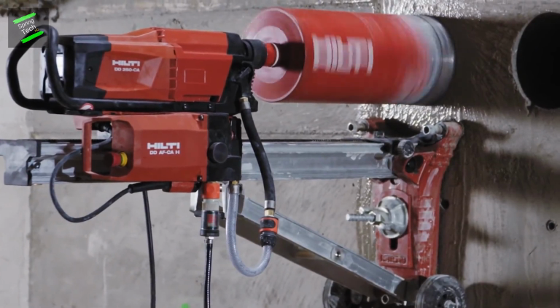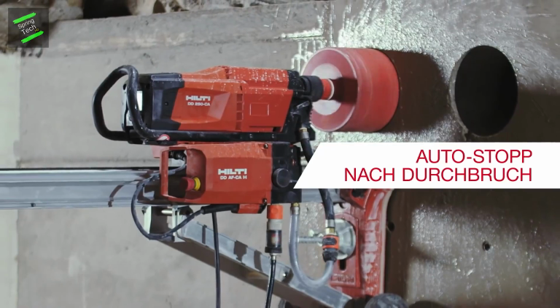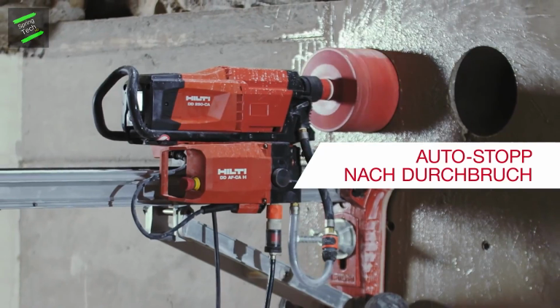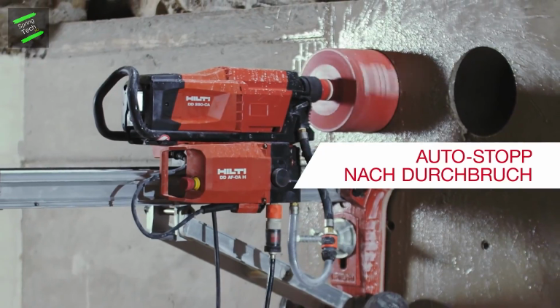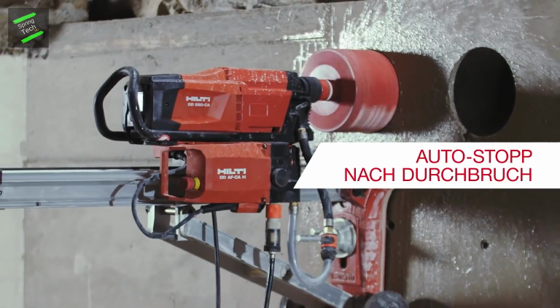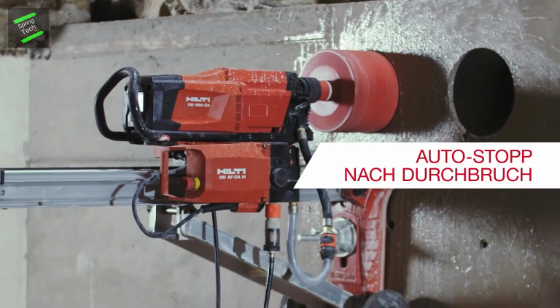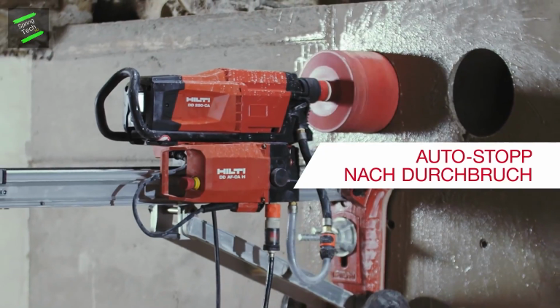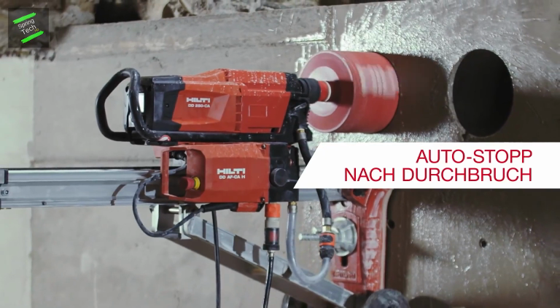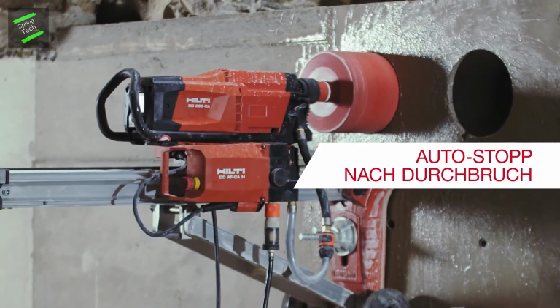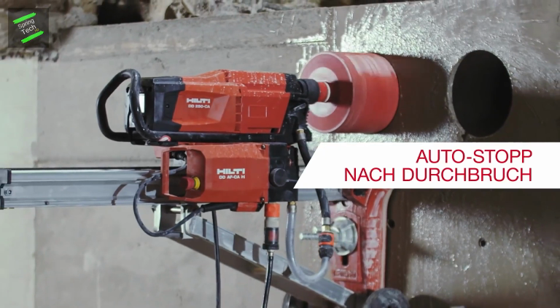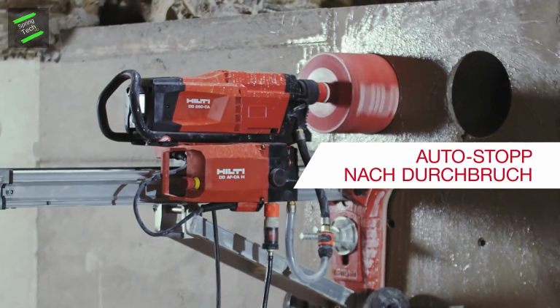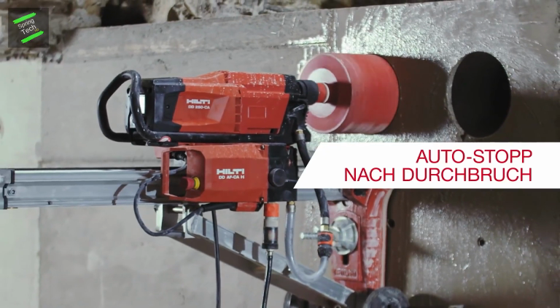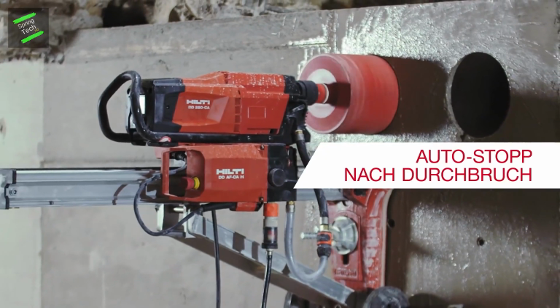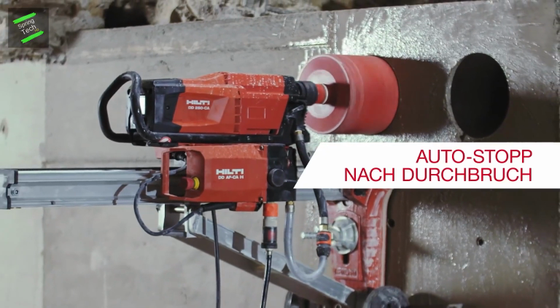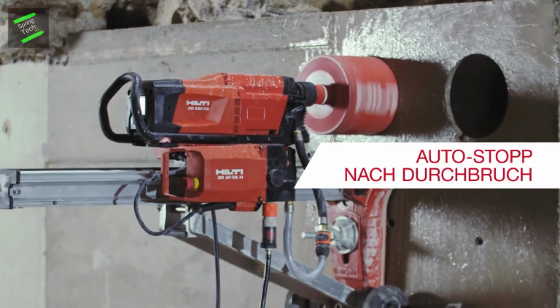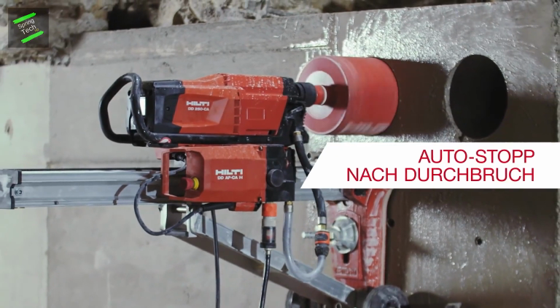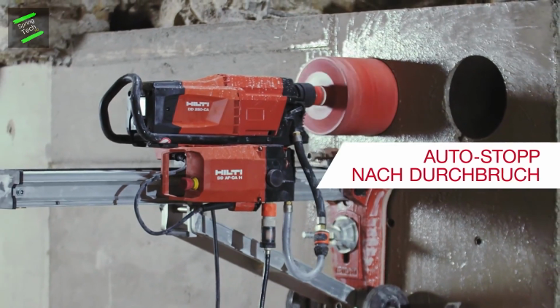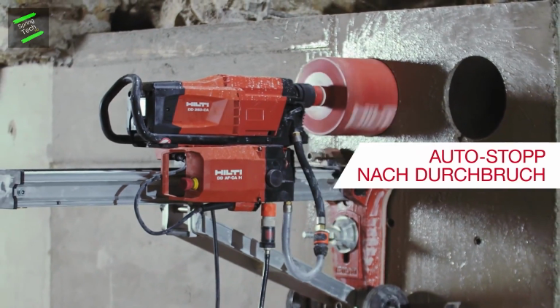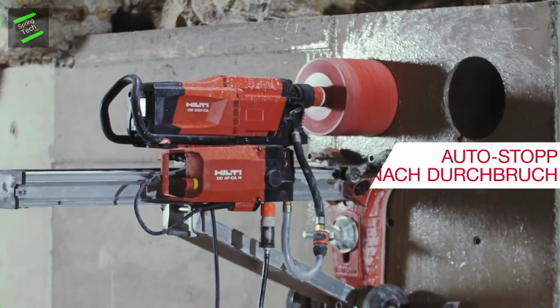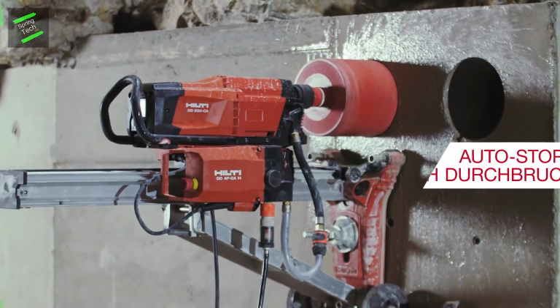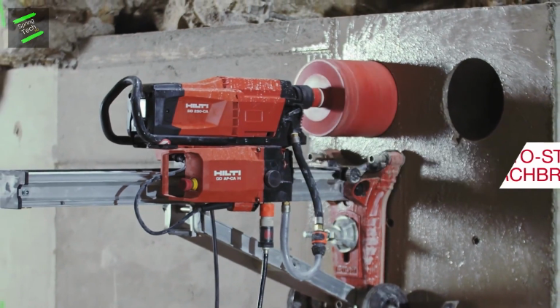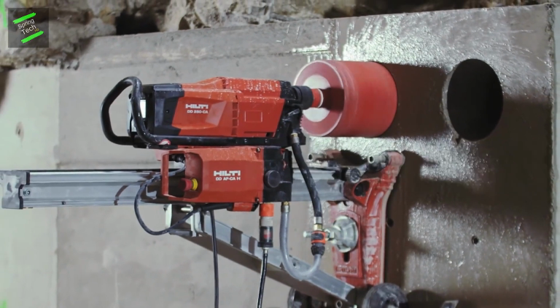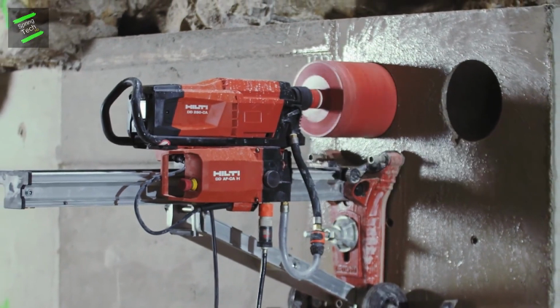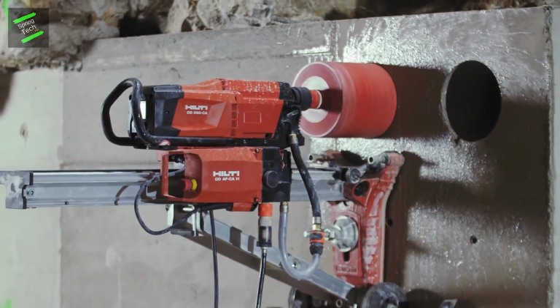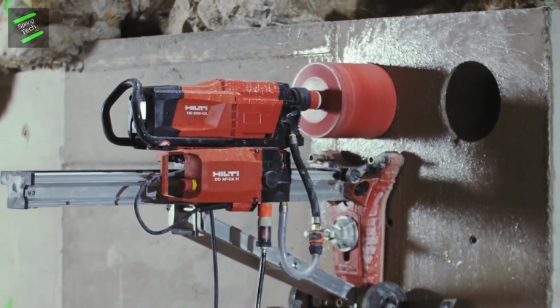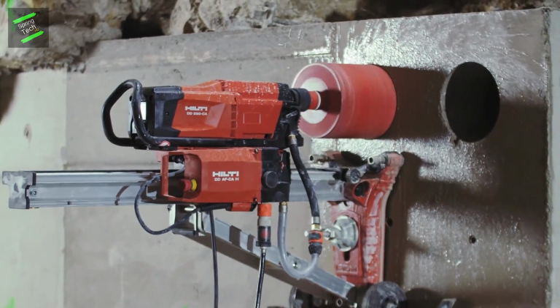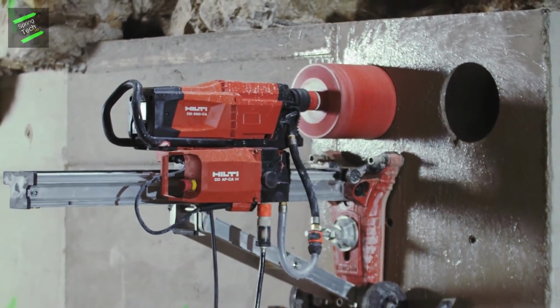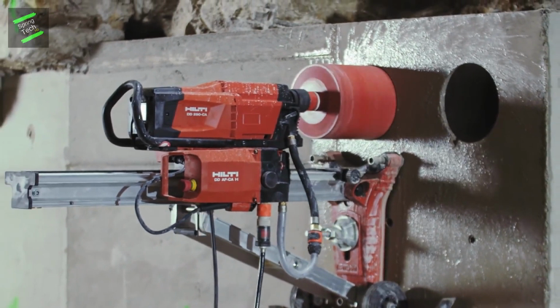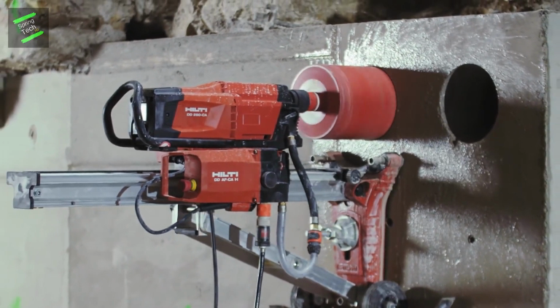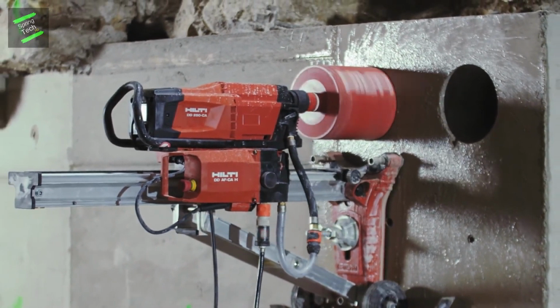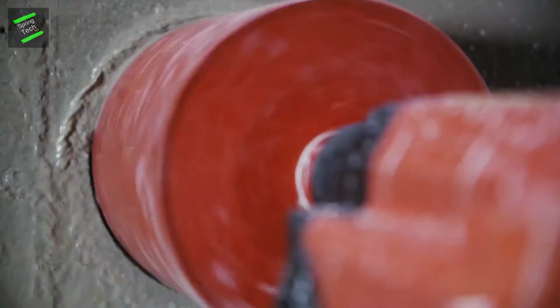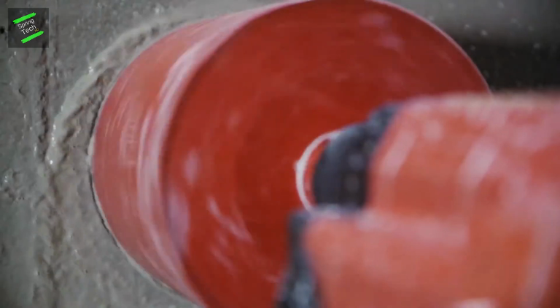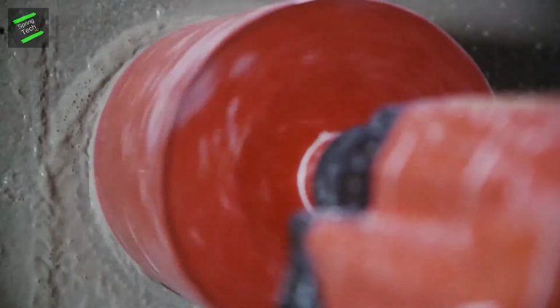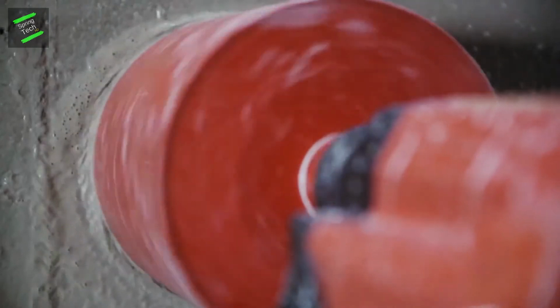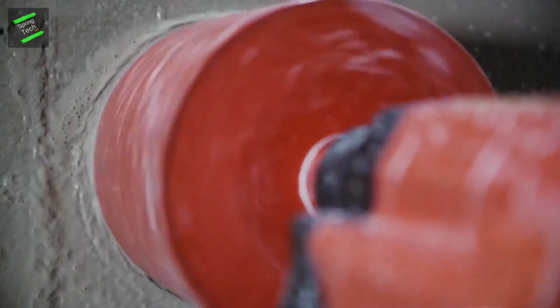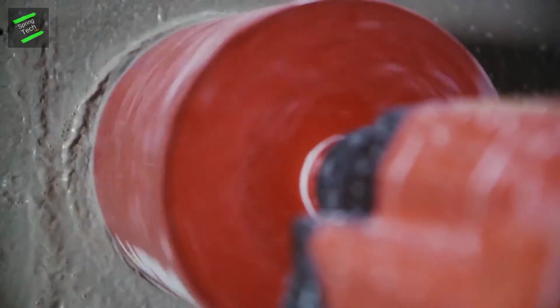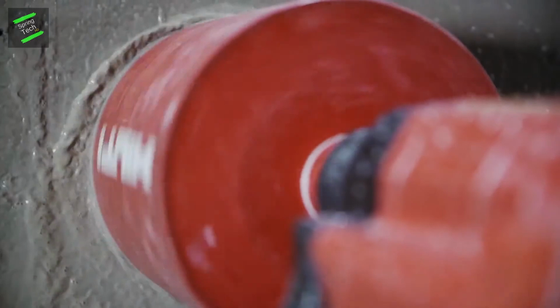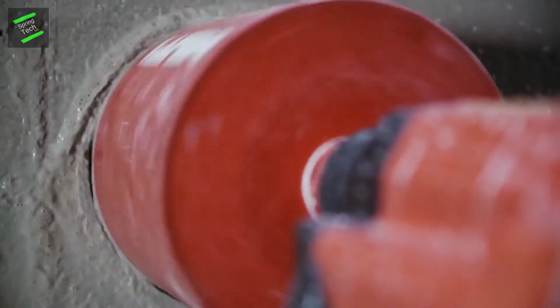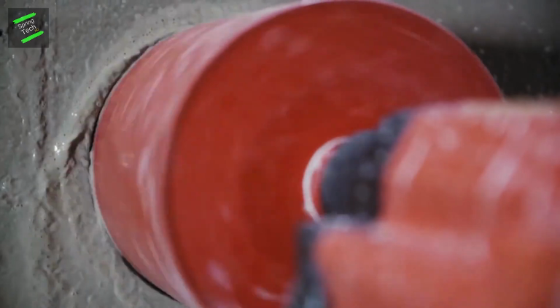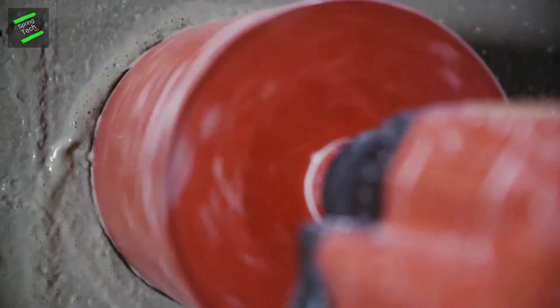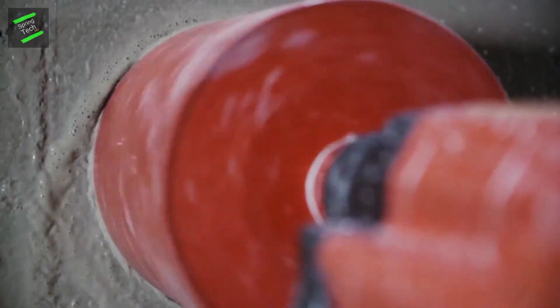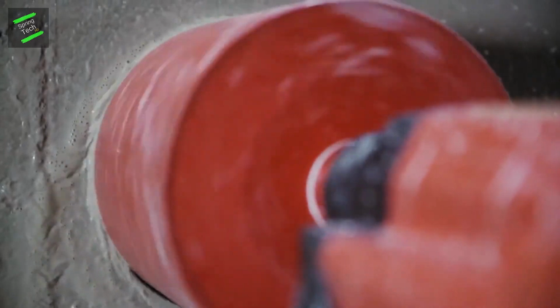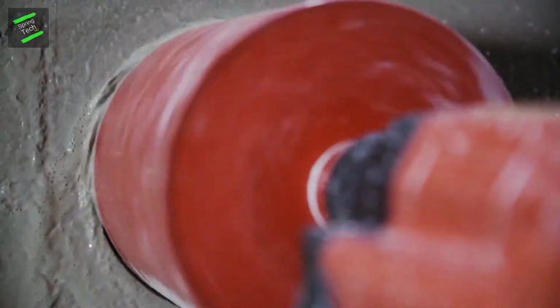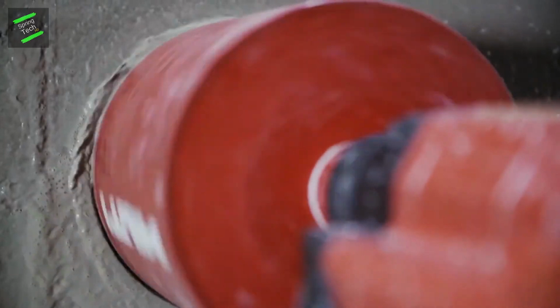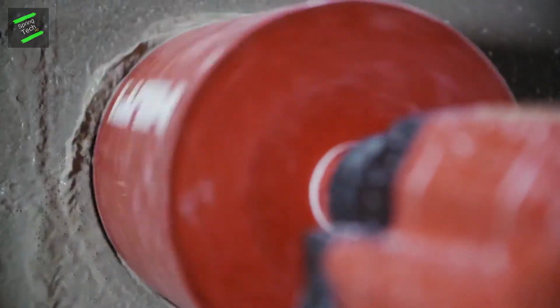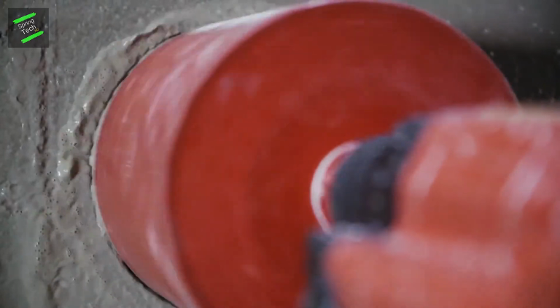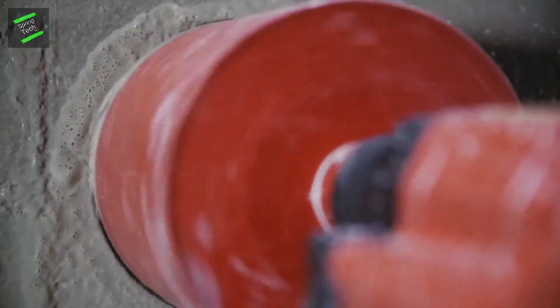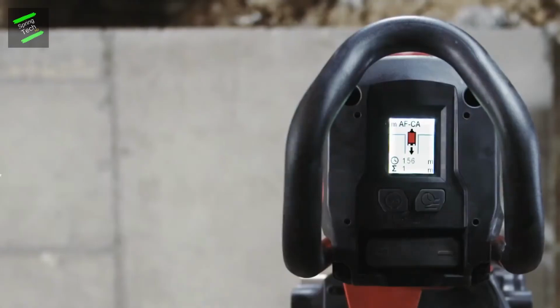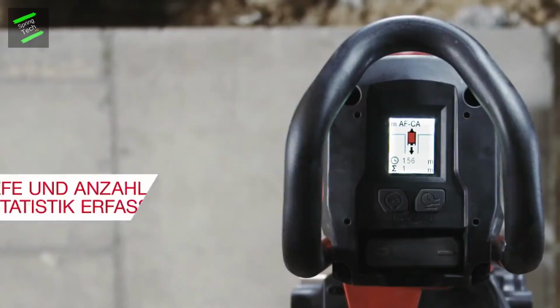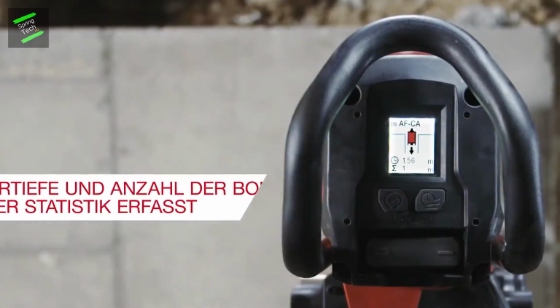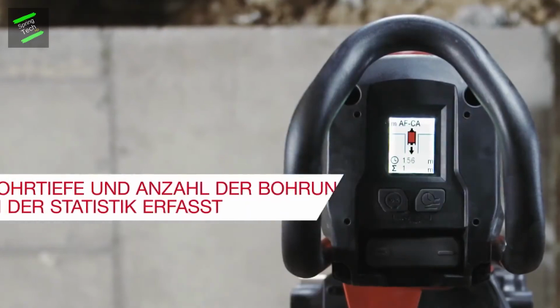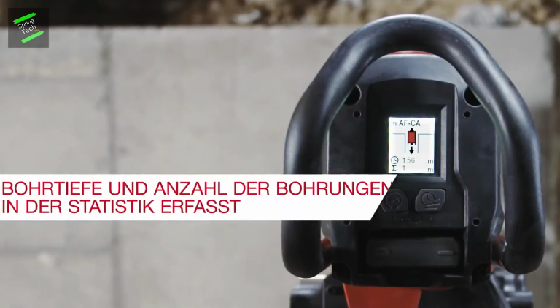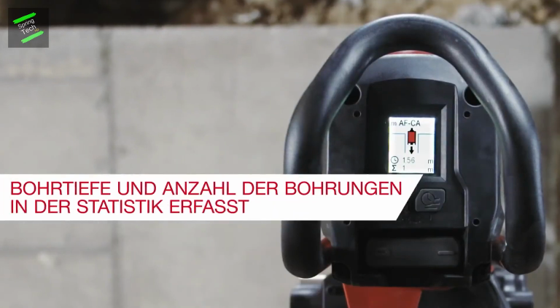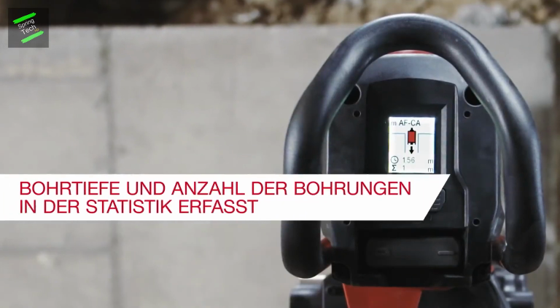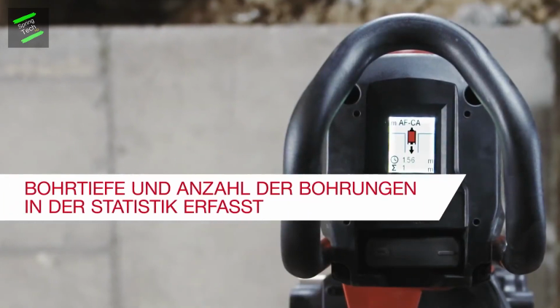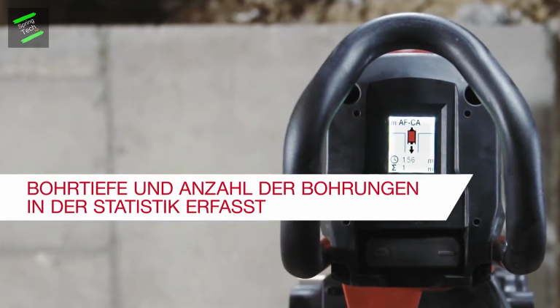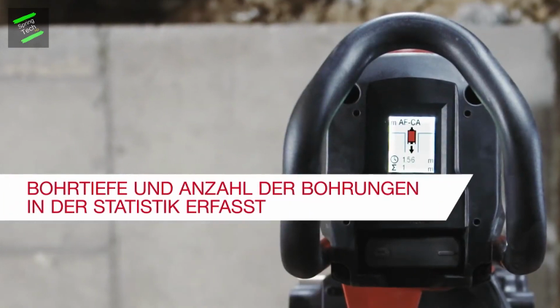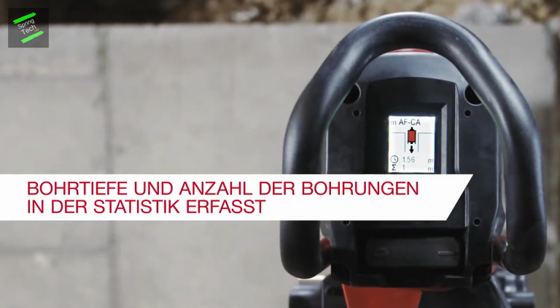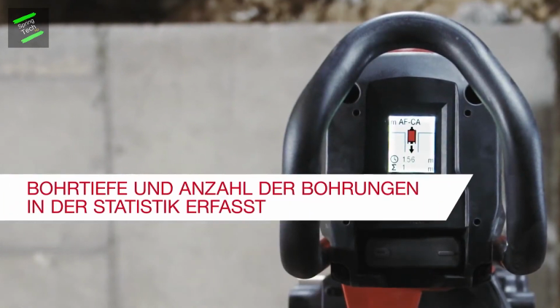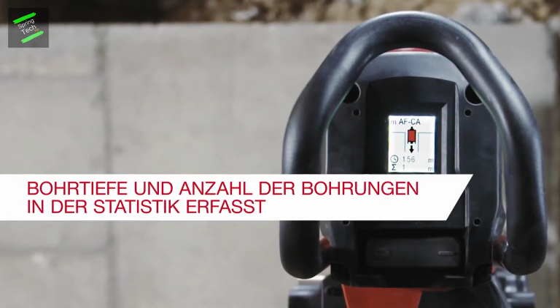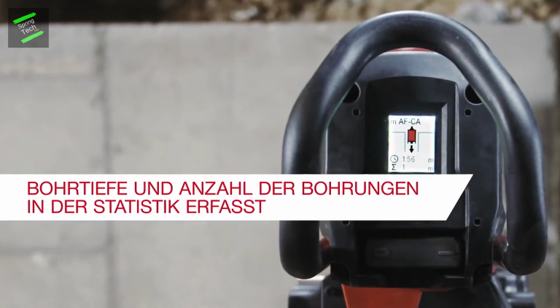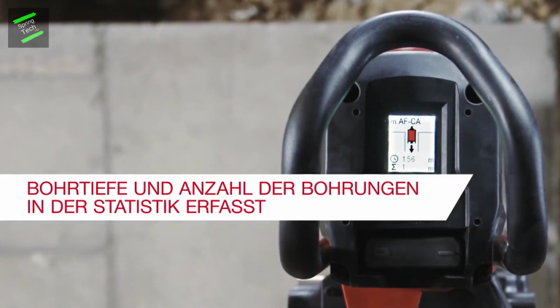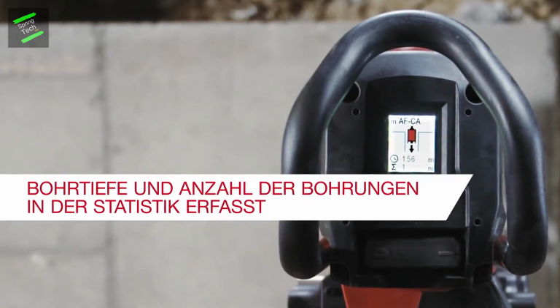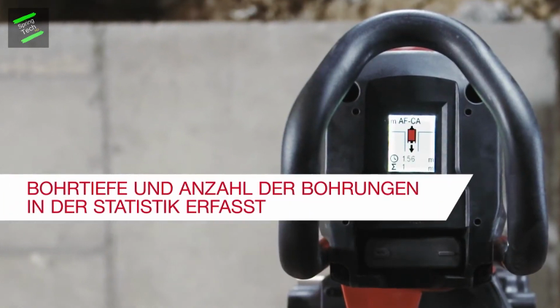You can use this tool for drilling and hammer drilling in concrete and masonry. Overhead drilling in concrete and insertion of dowels is also supported.